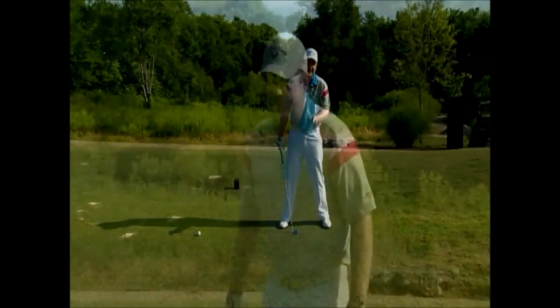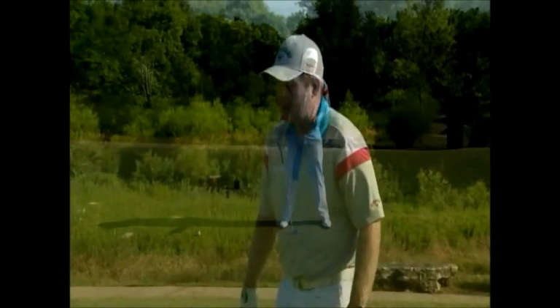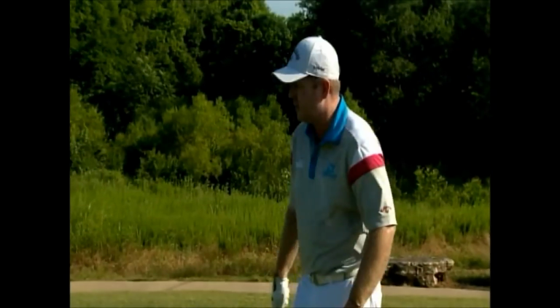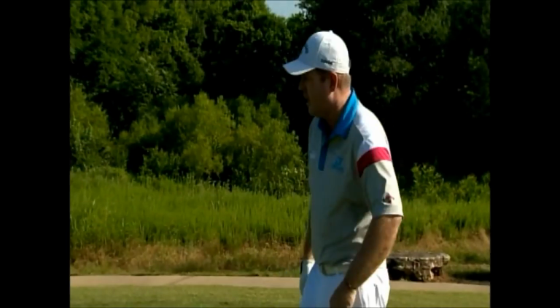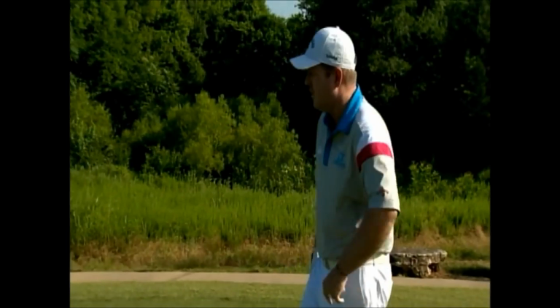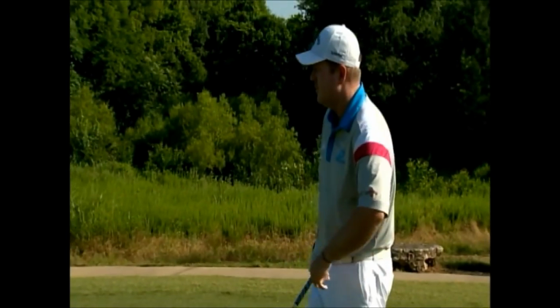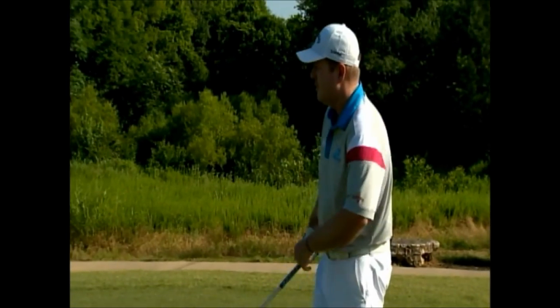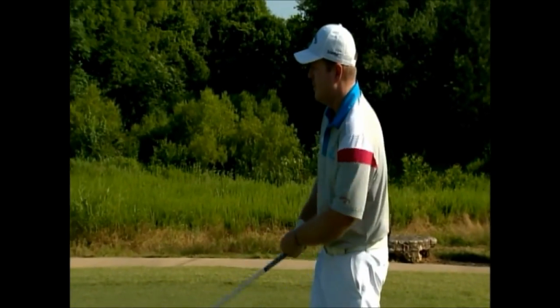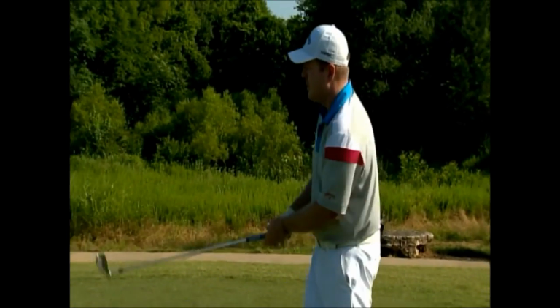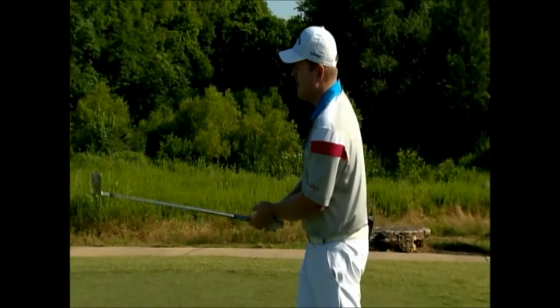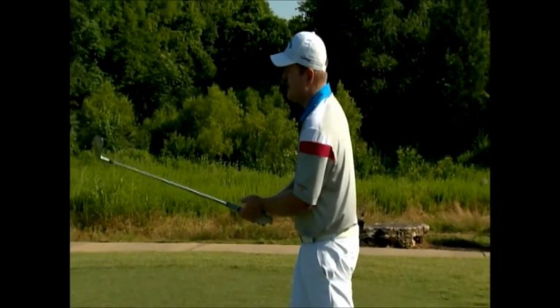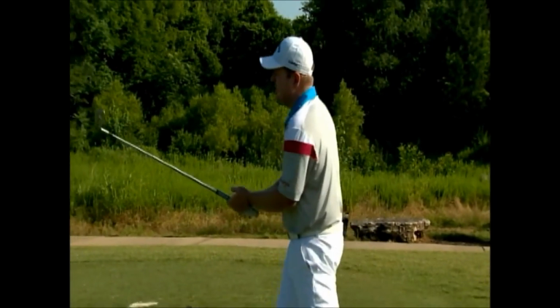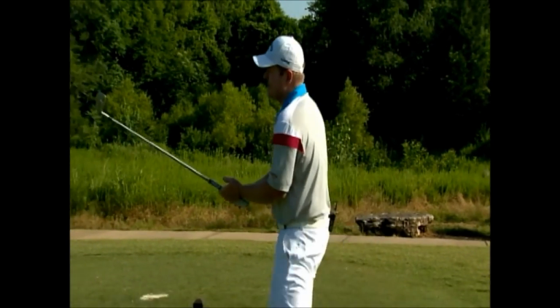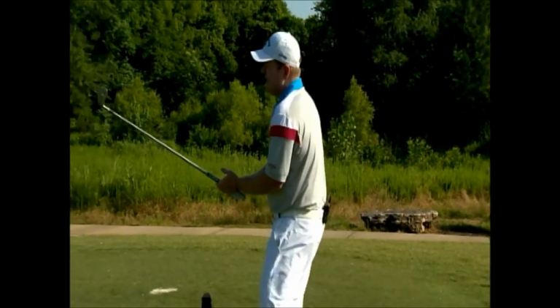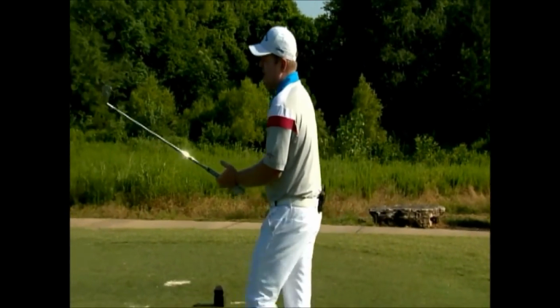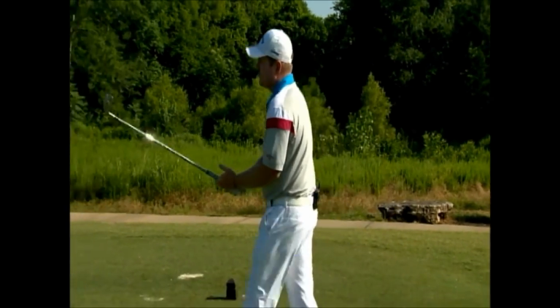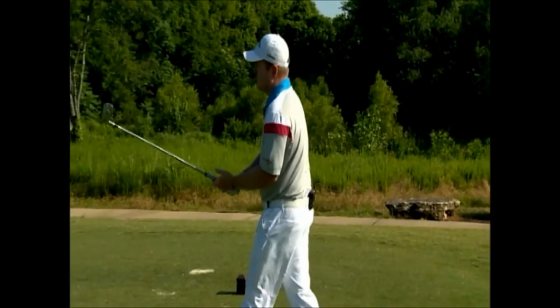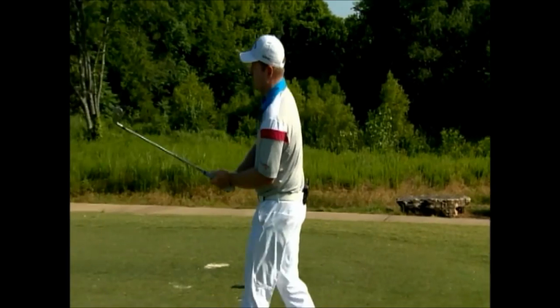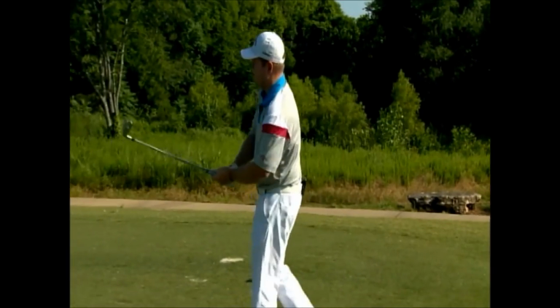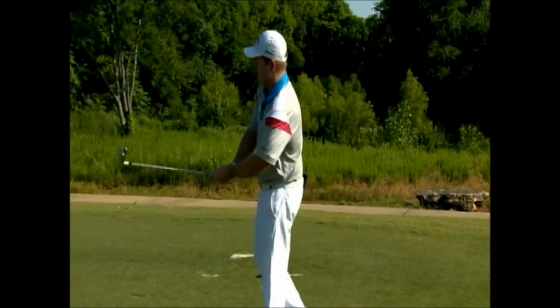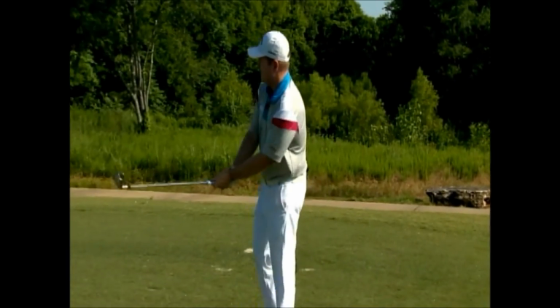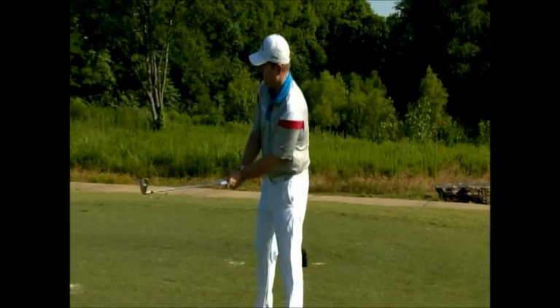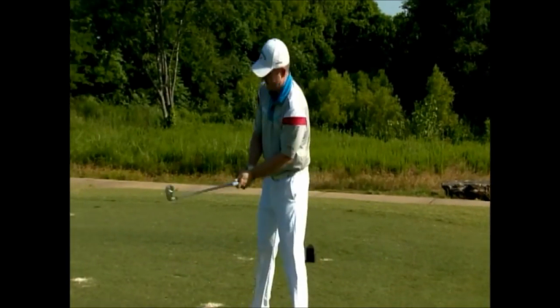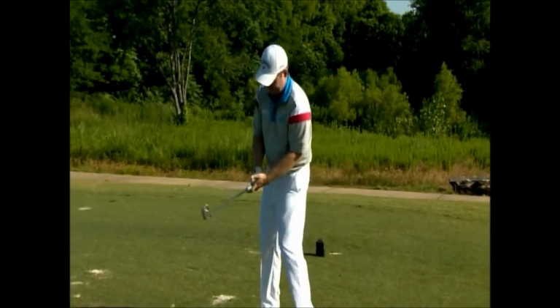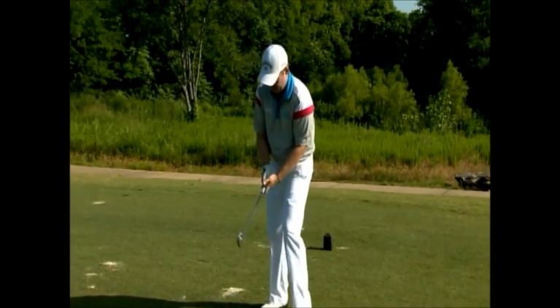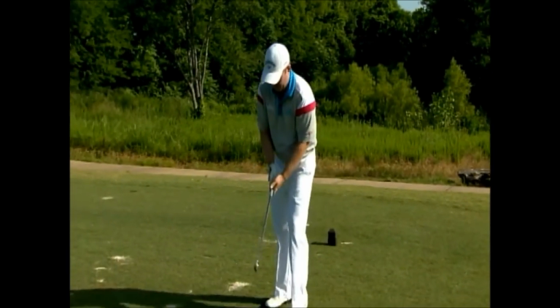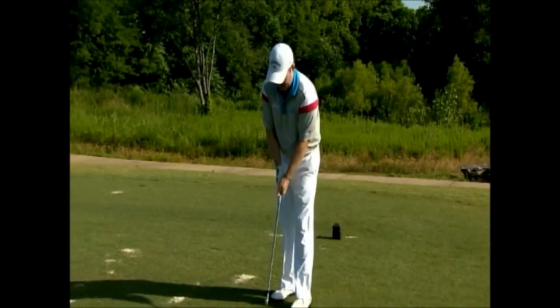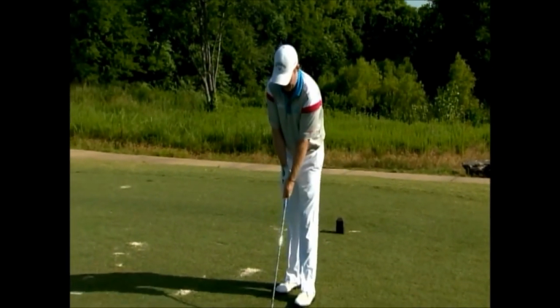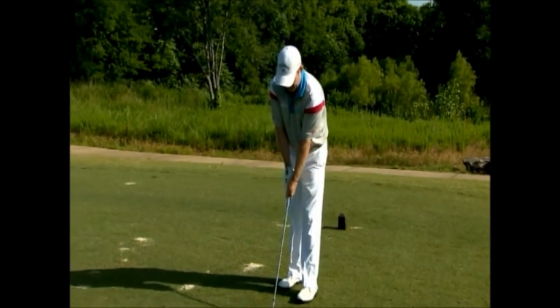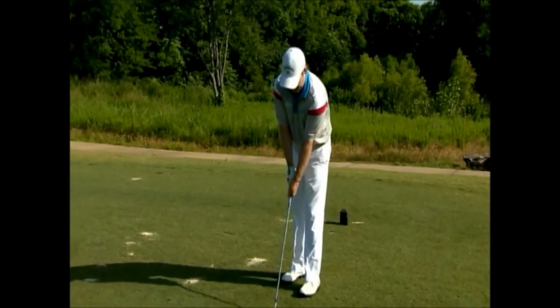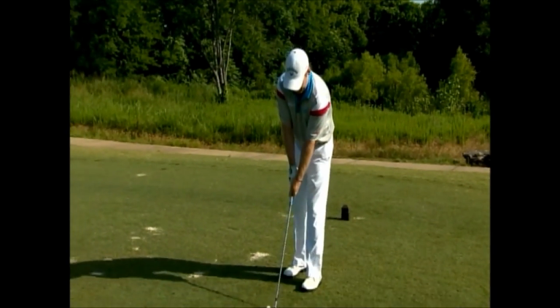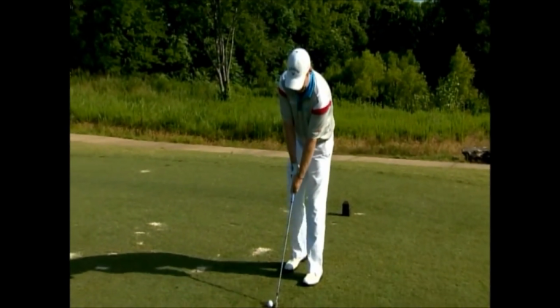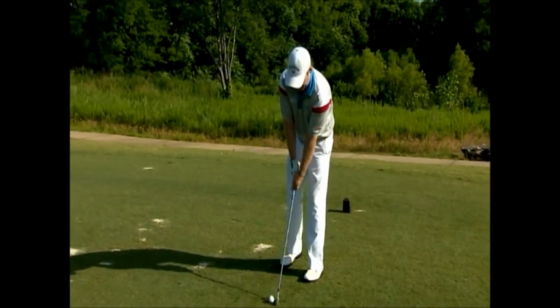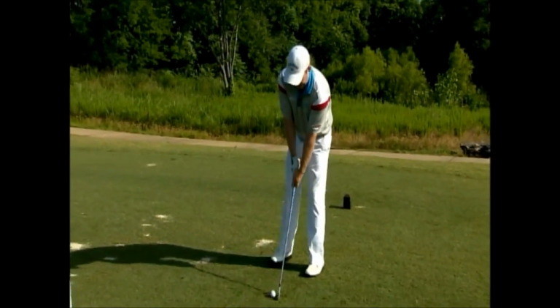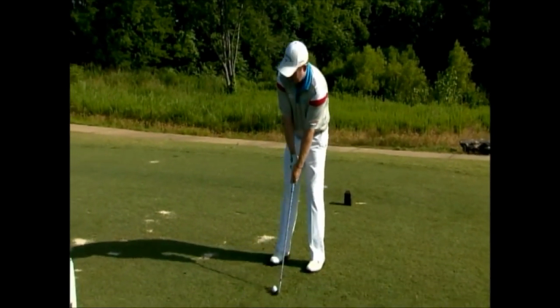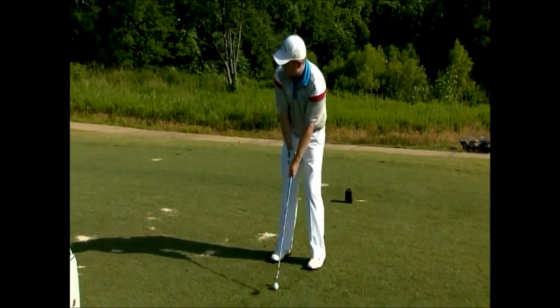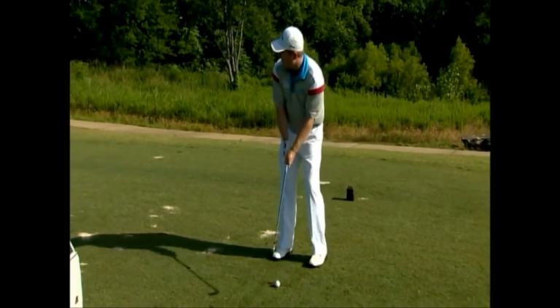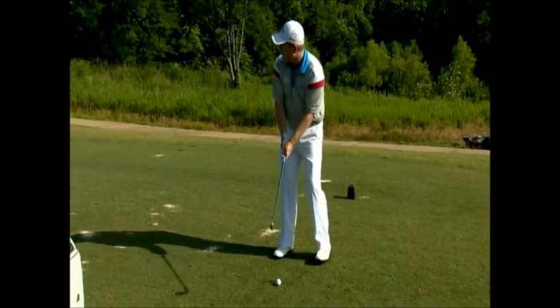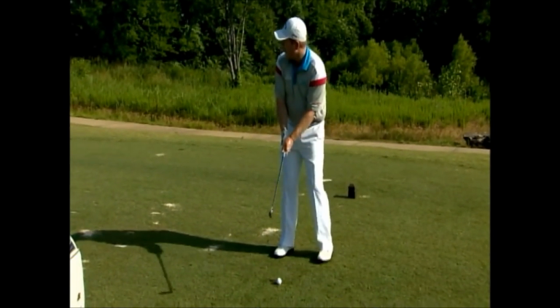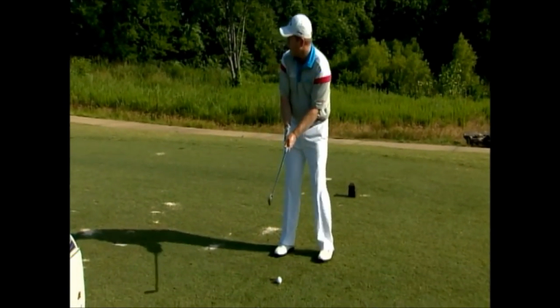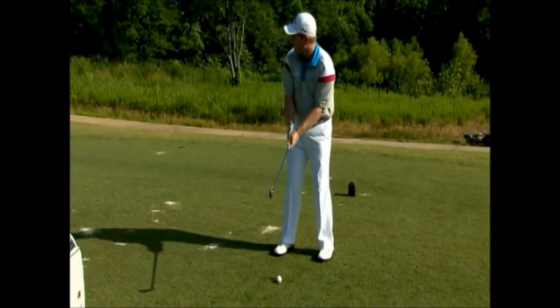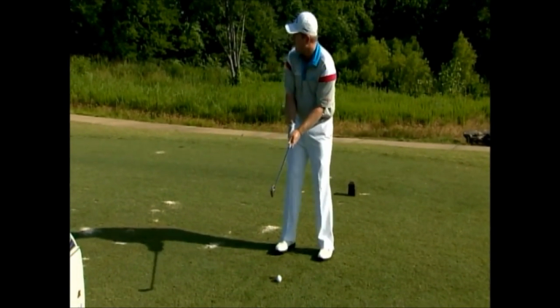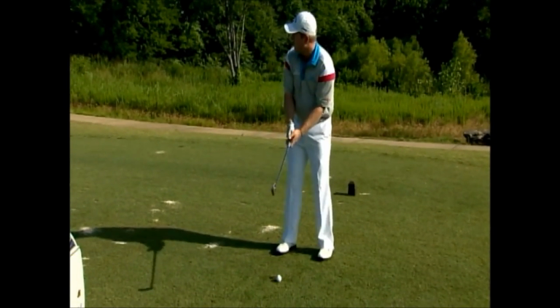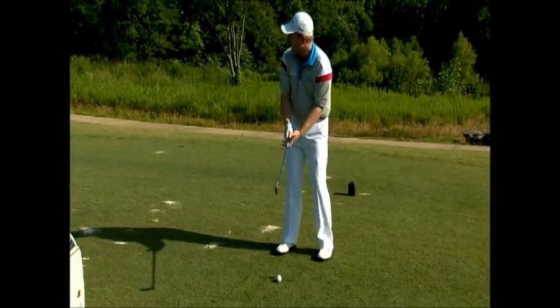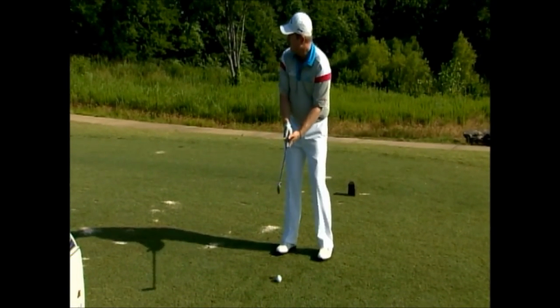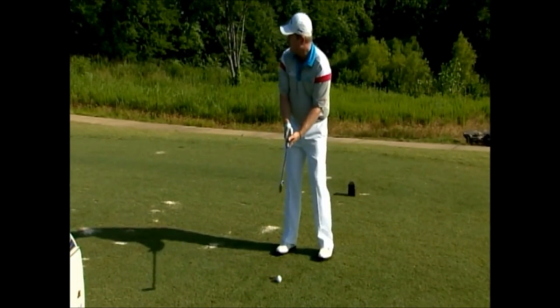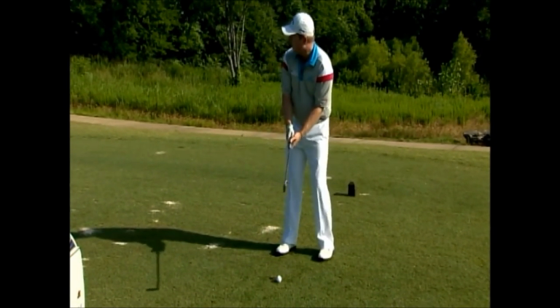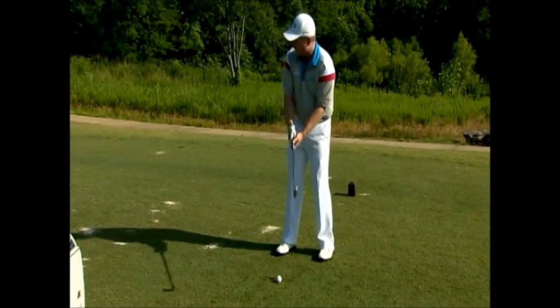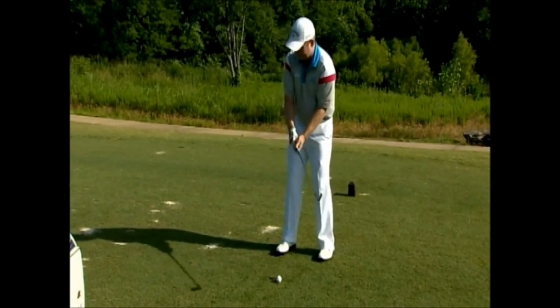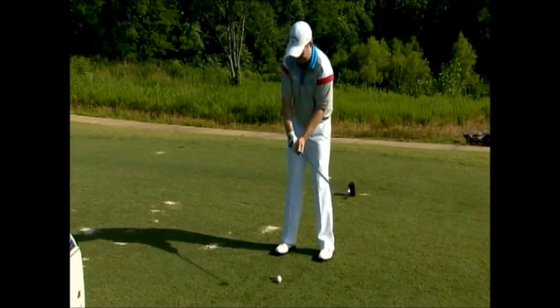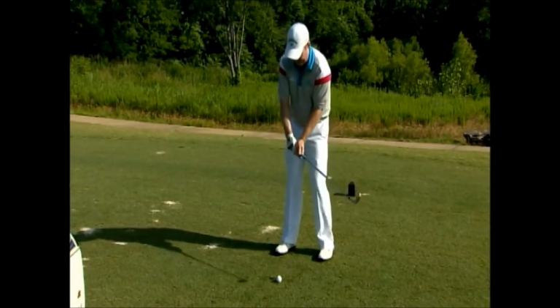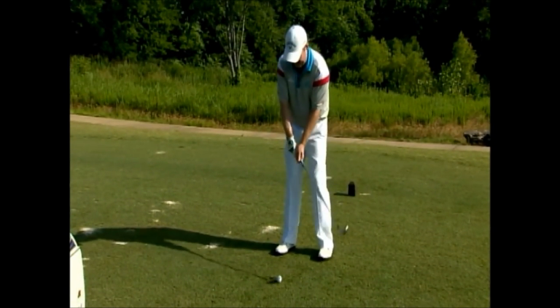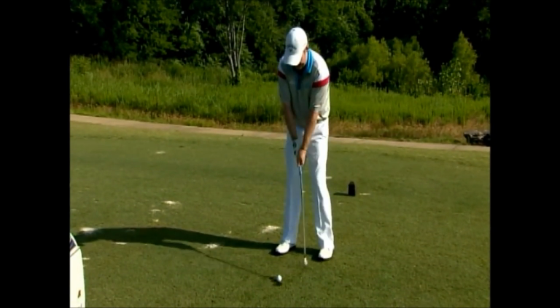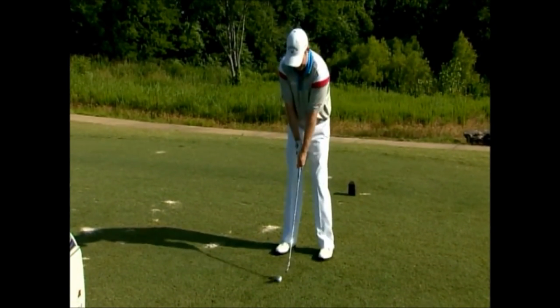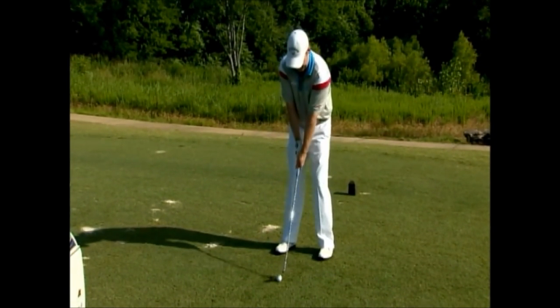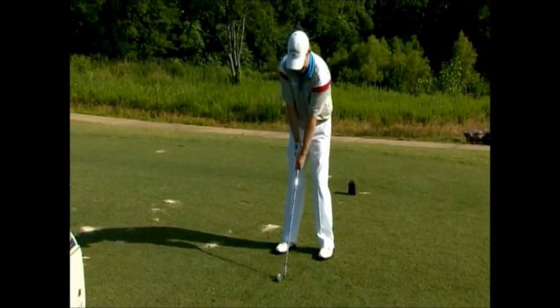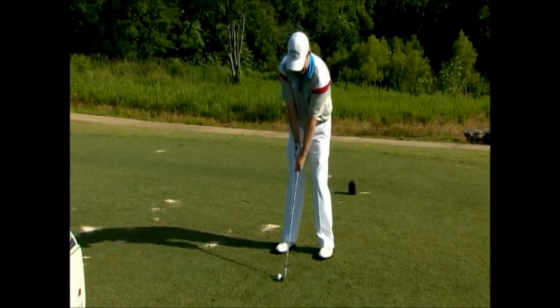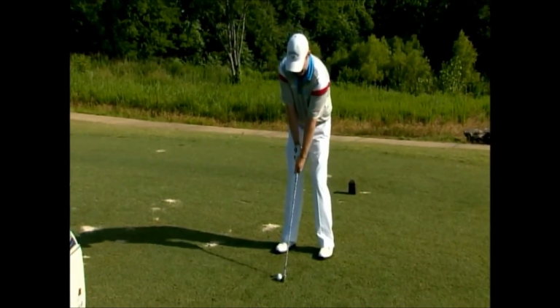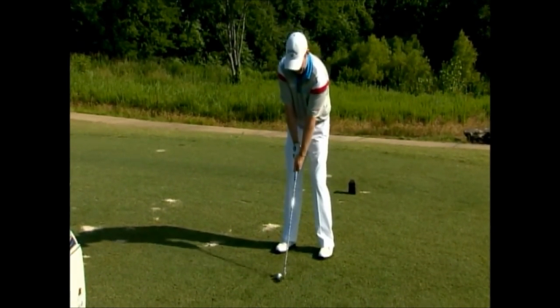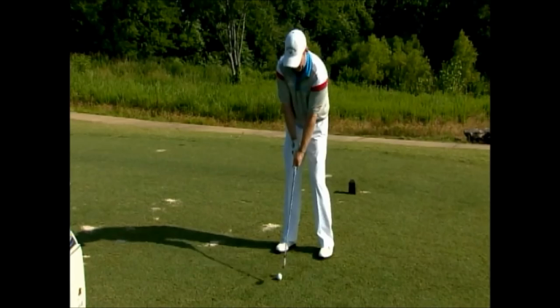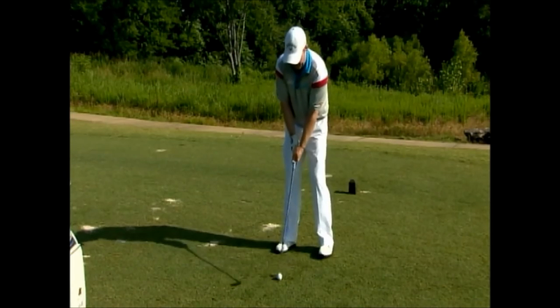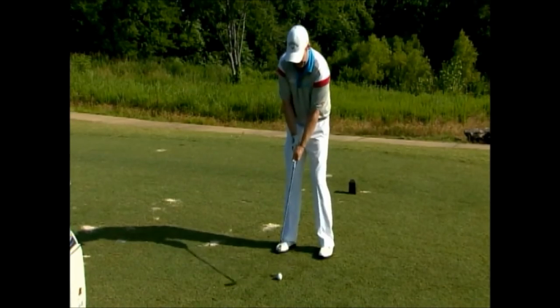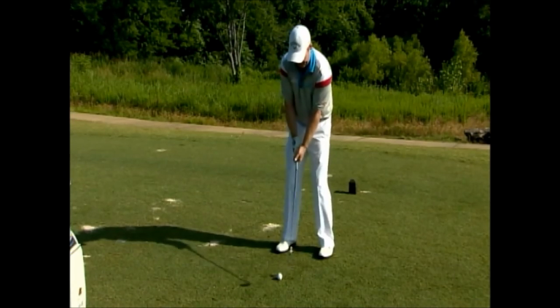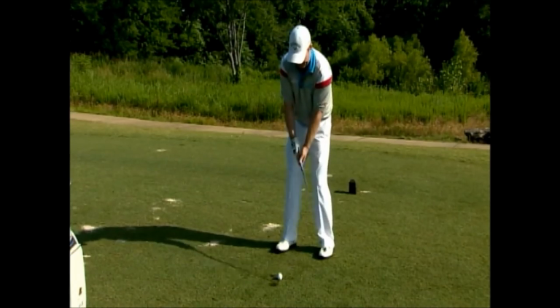Here we go — the three T's of the downswing: tuck the elbow, torque the face, turn to the finish.